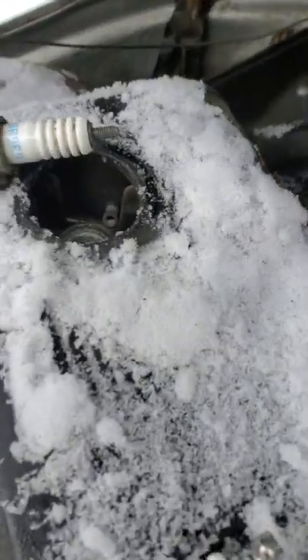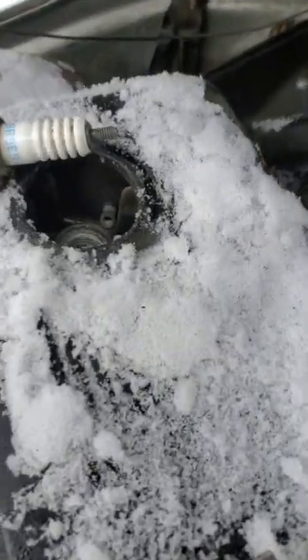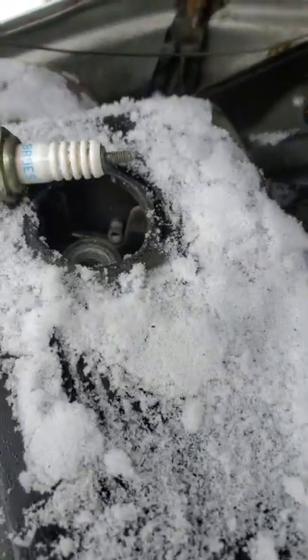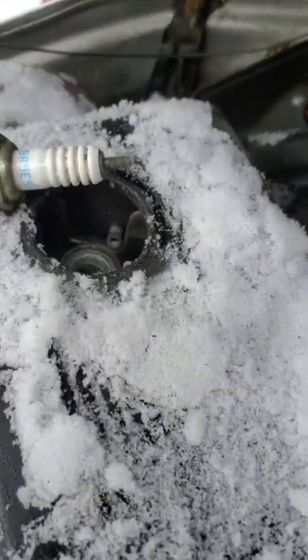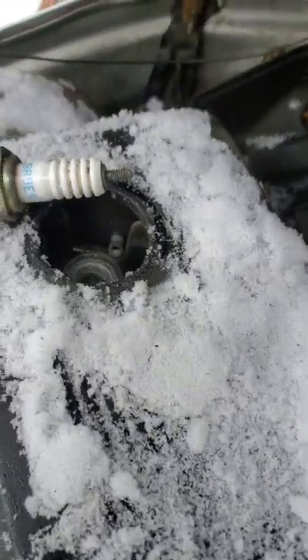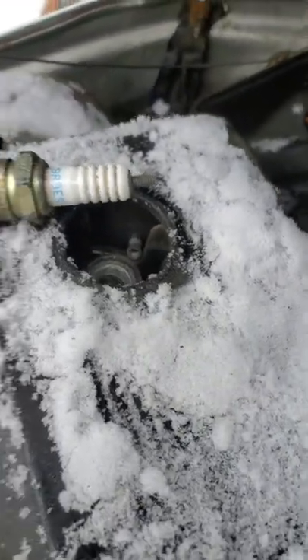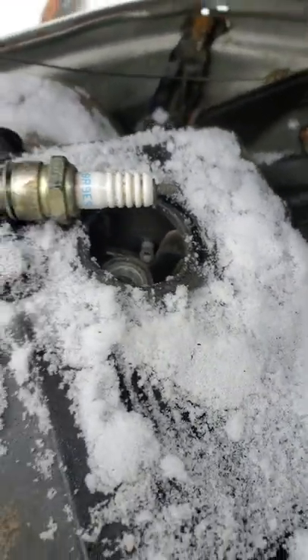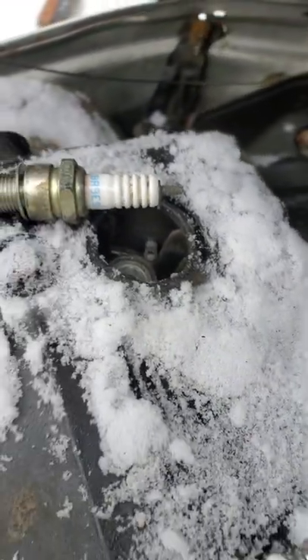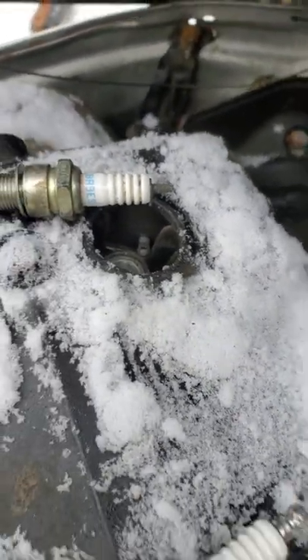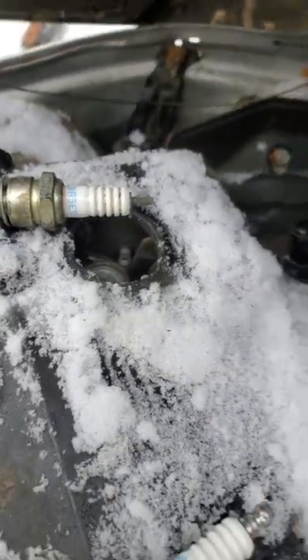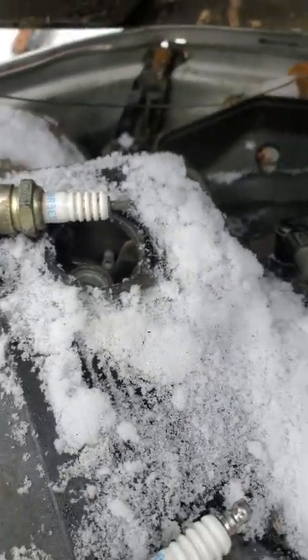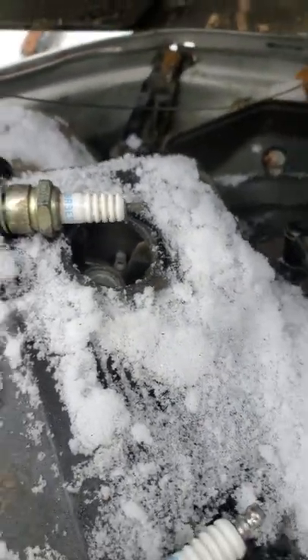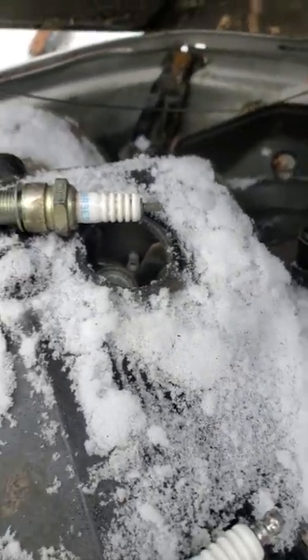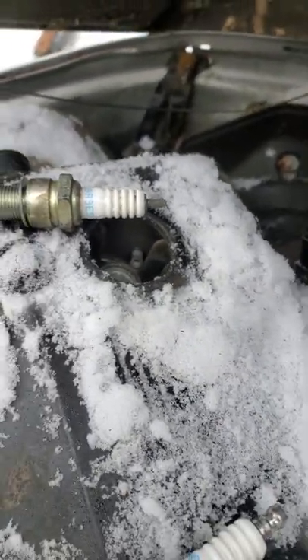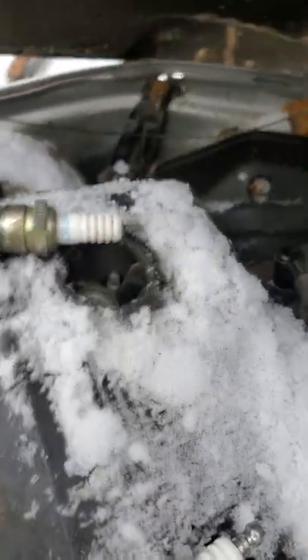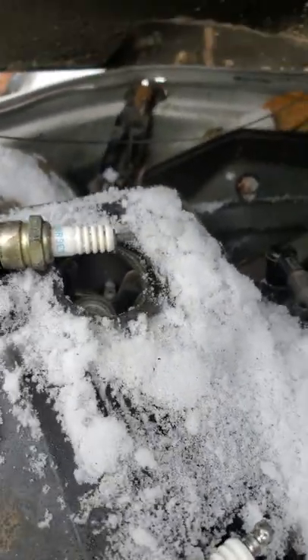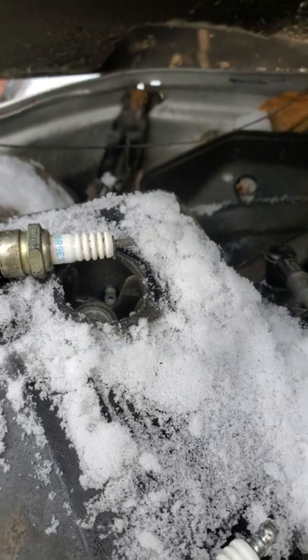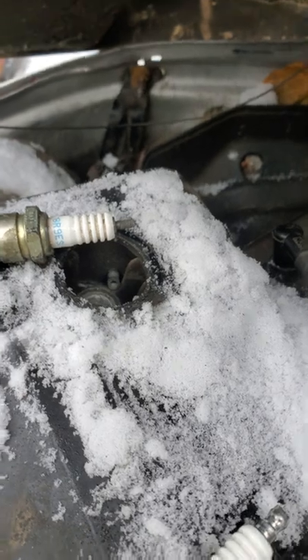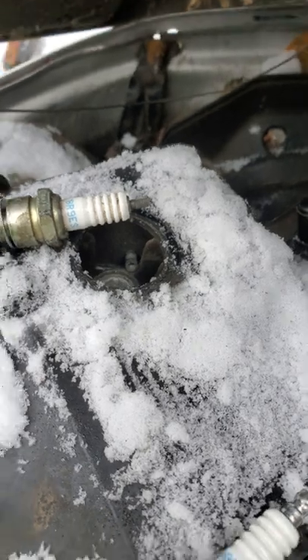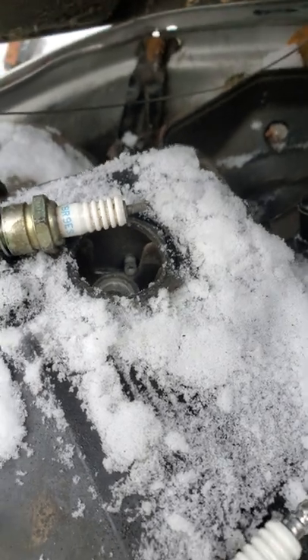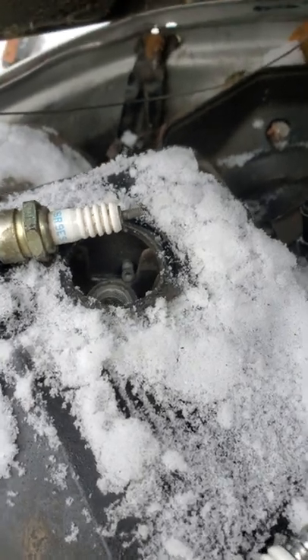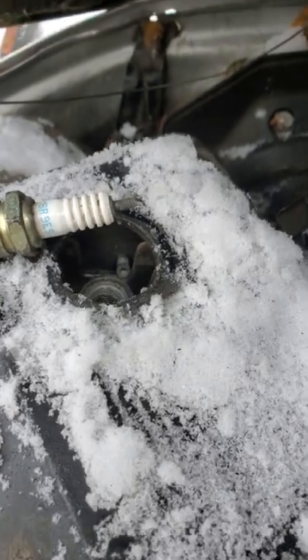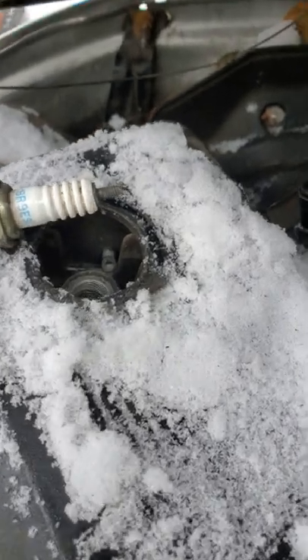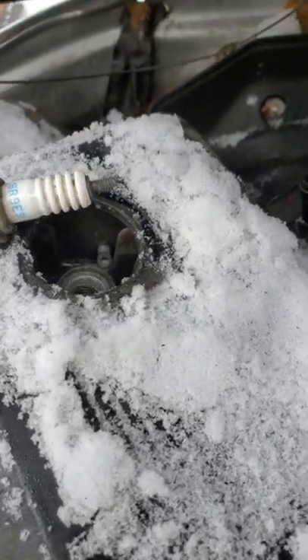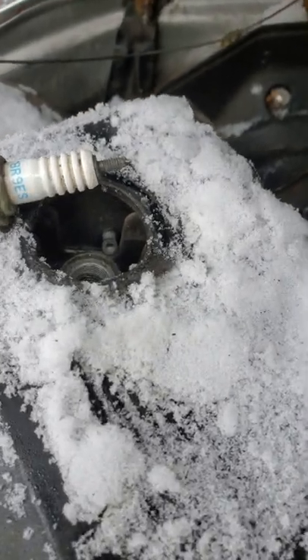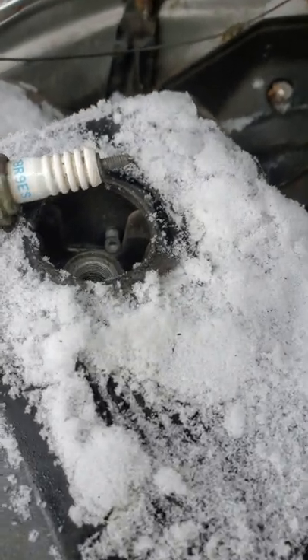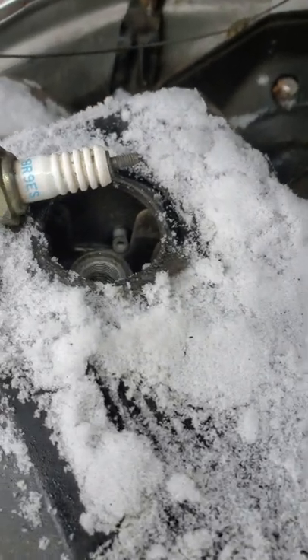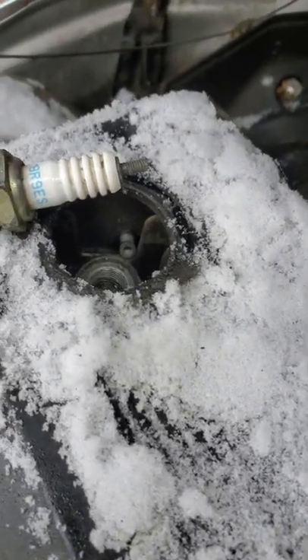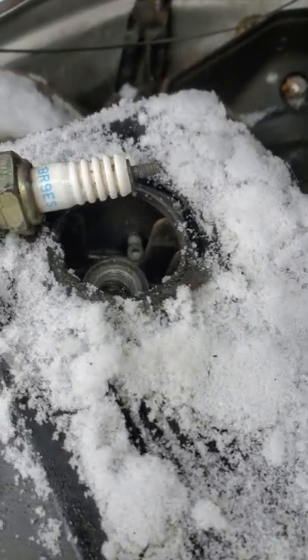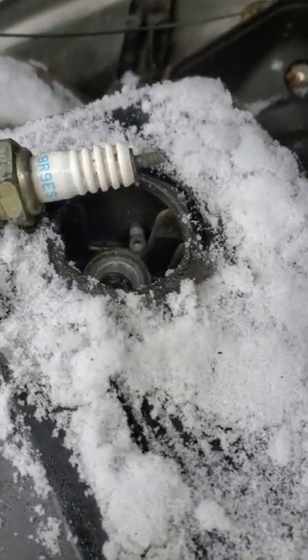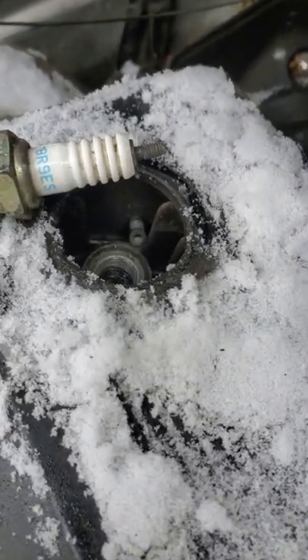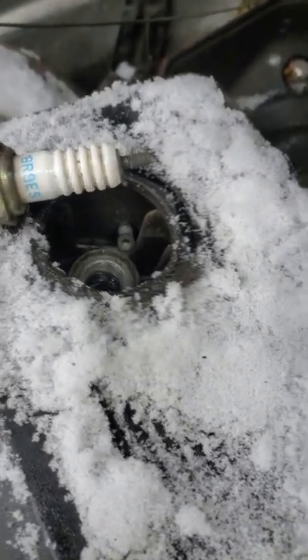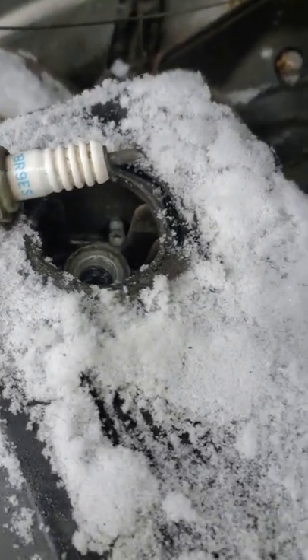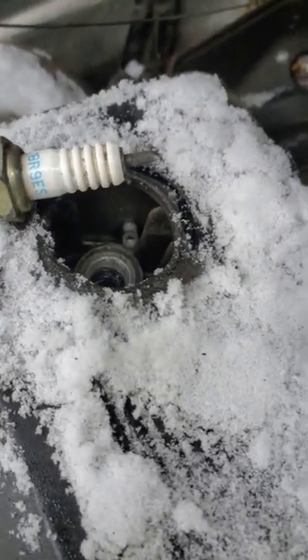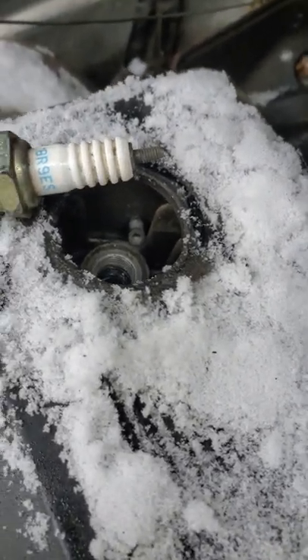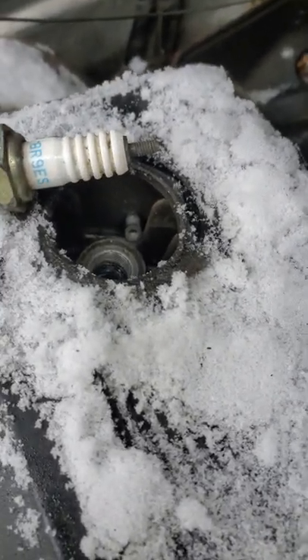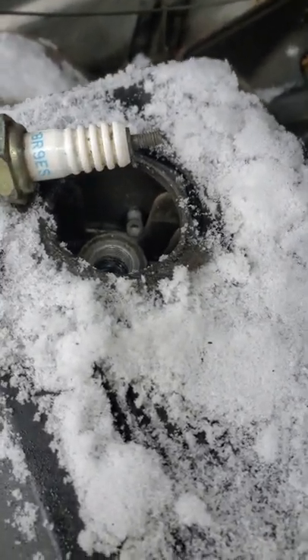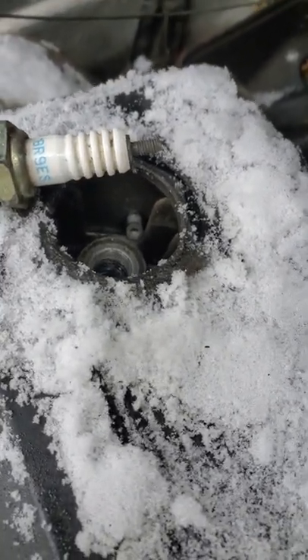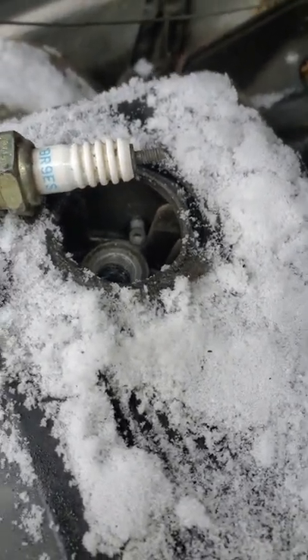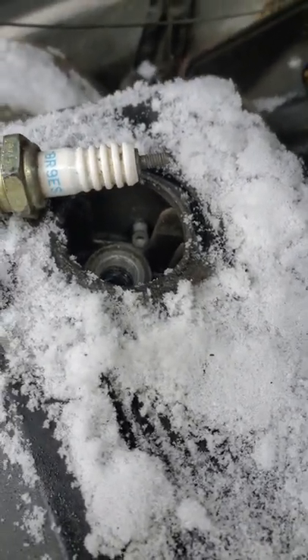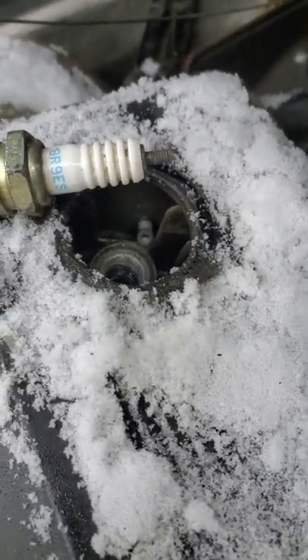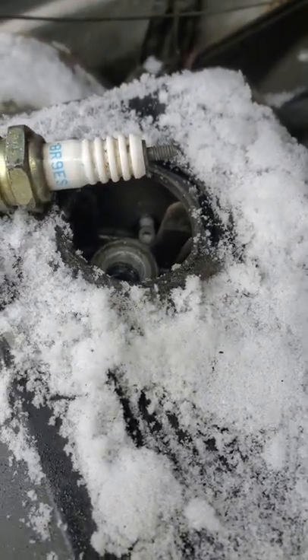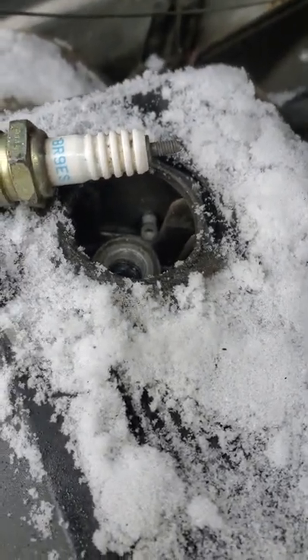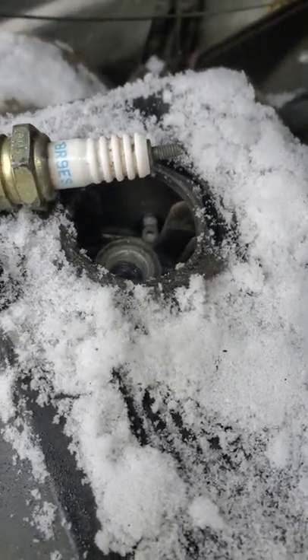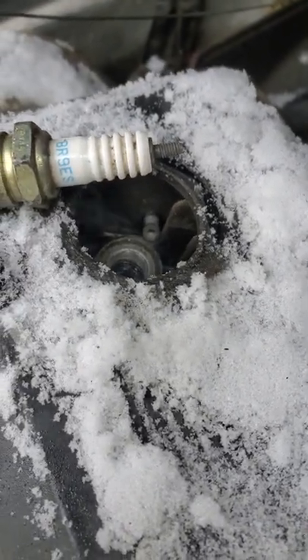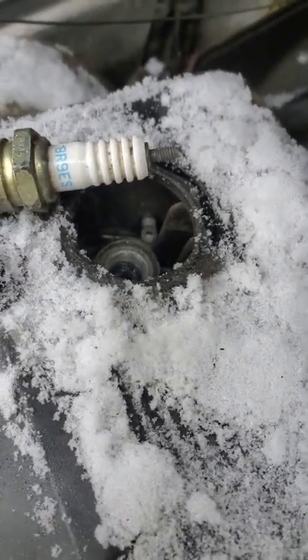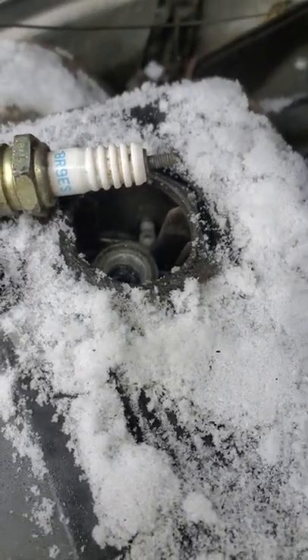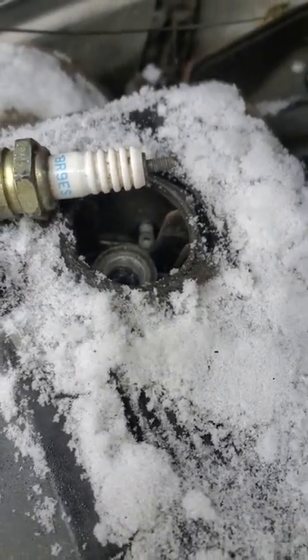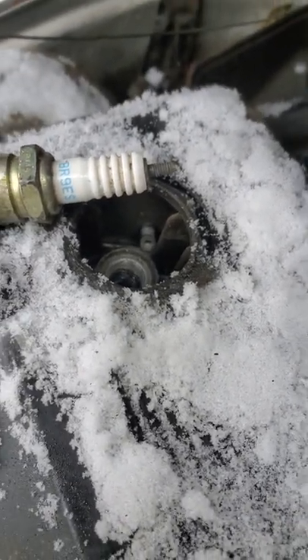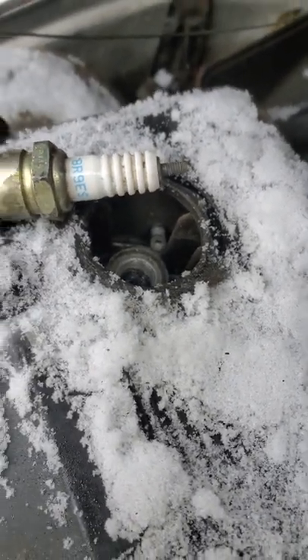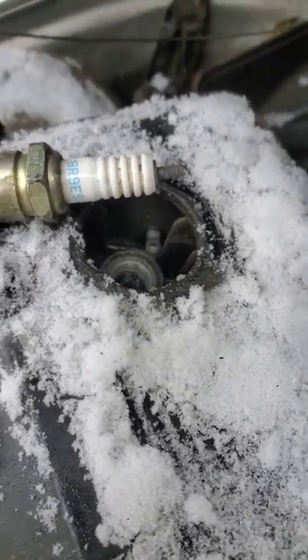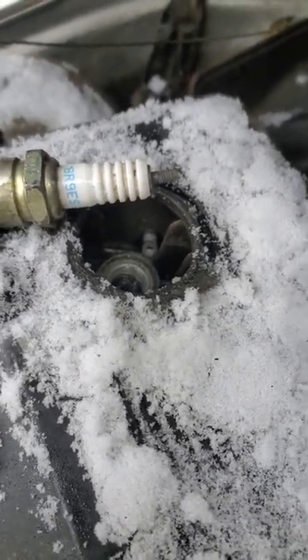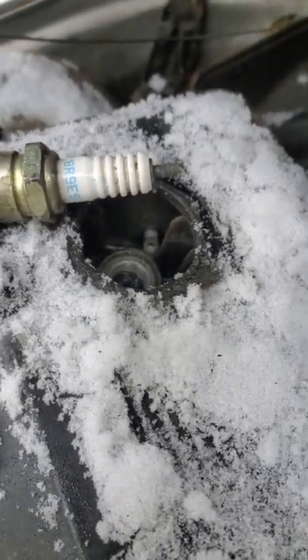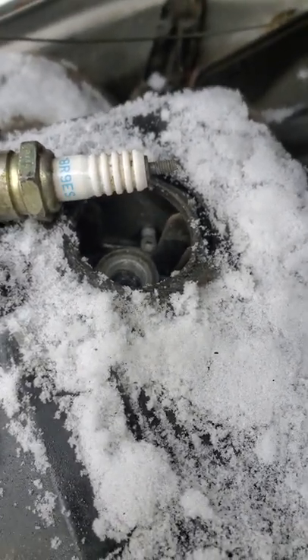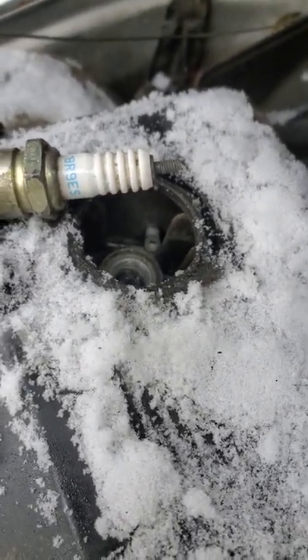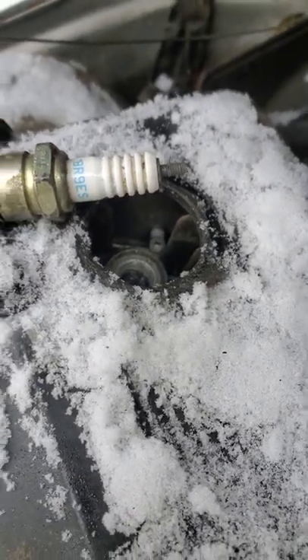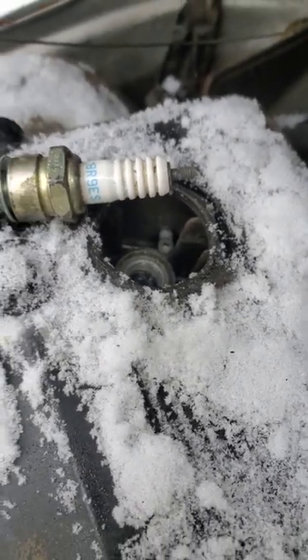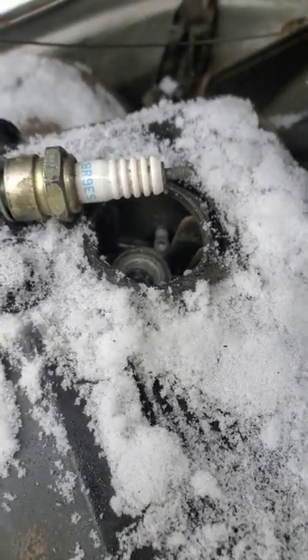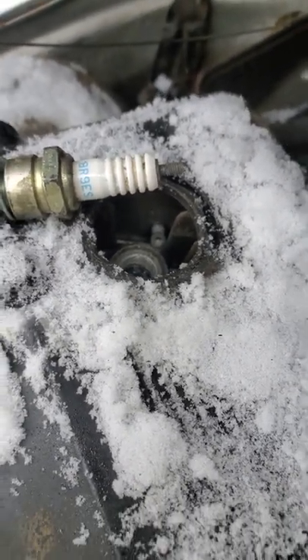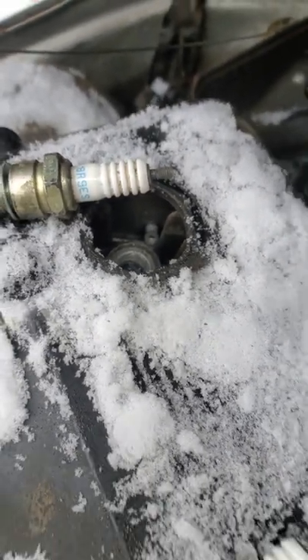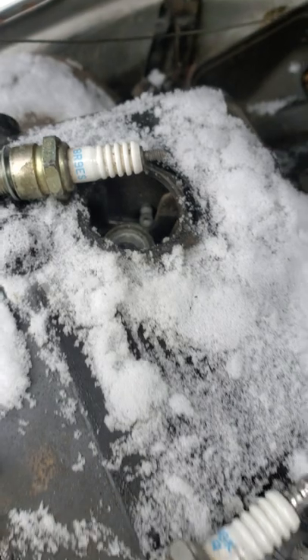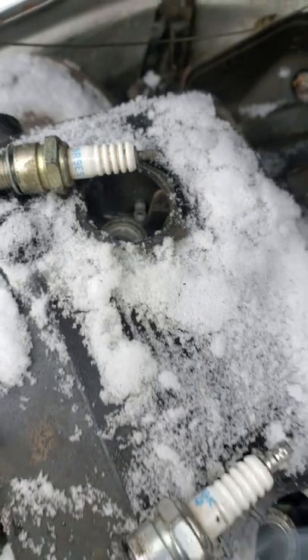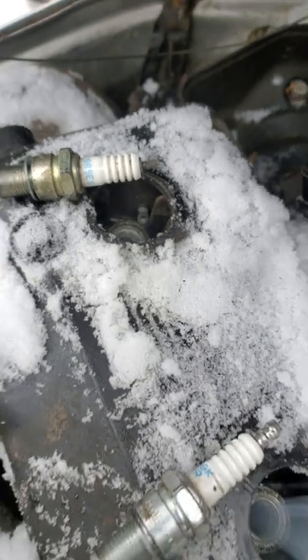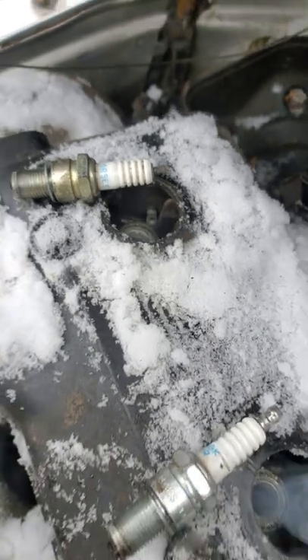Look at what's happened — the top of one of my plugs fell off. I'm going to have to get something to get that out. It's not magnetic, so you're going to need a flexible mechanical finger.